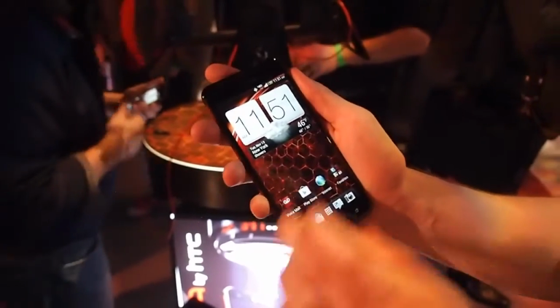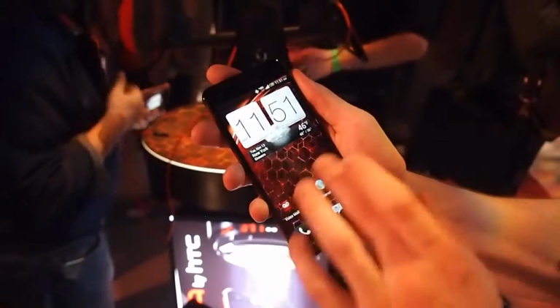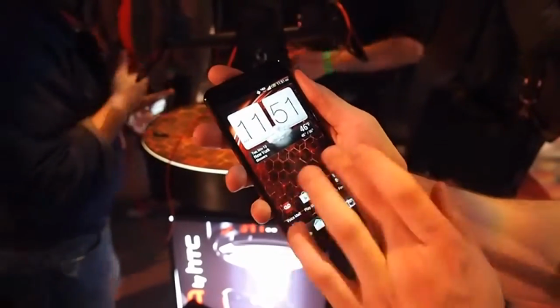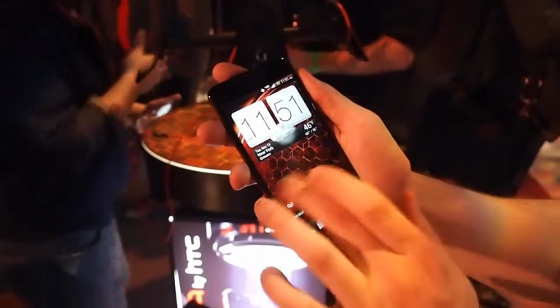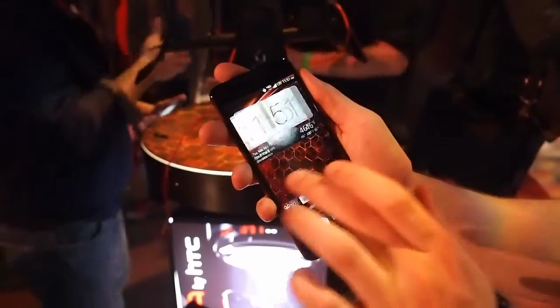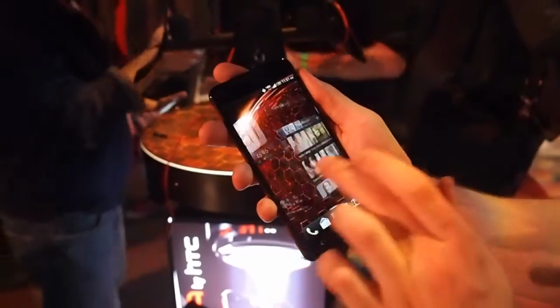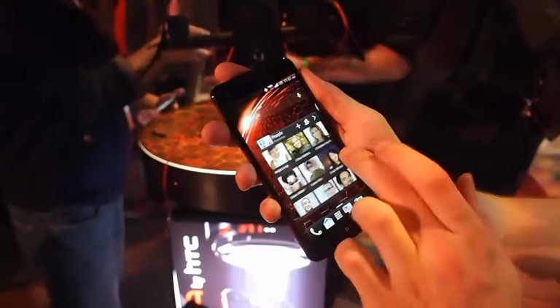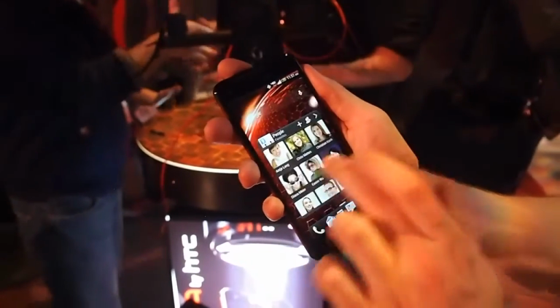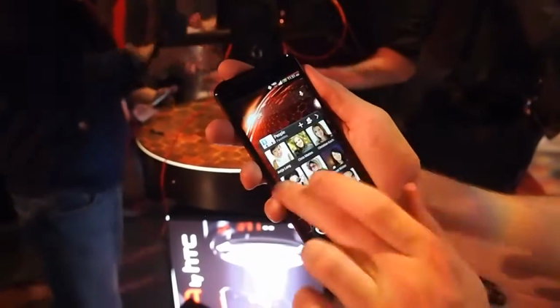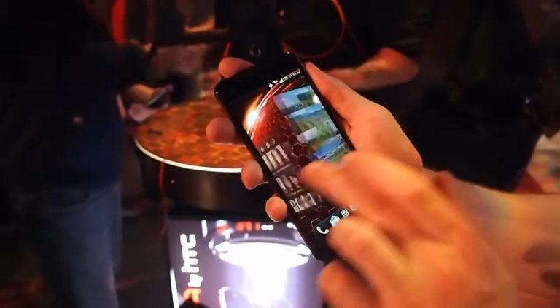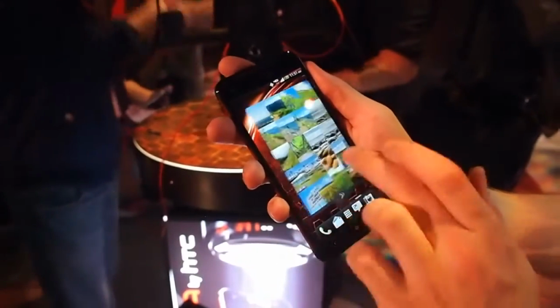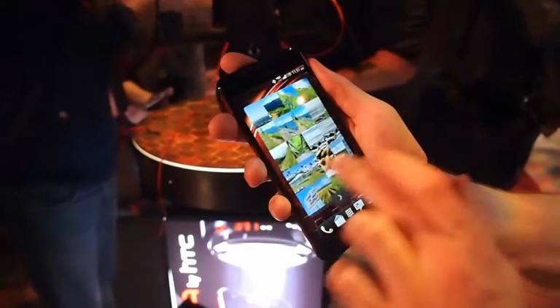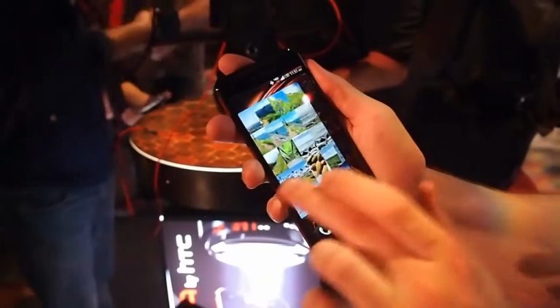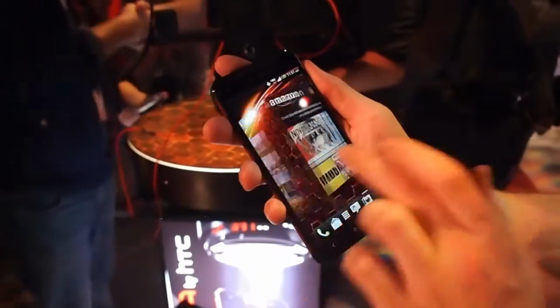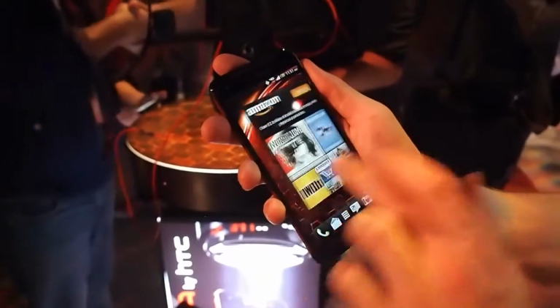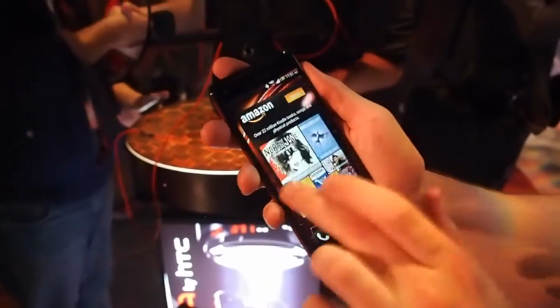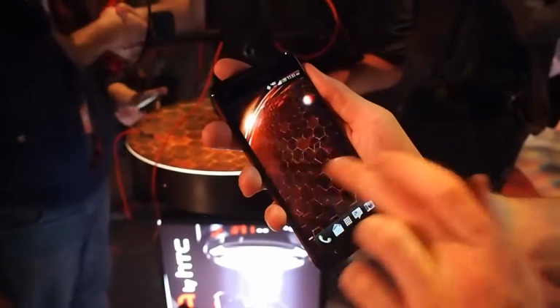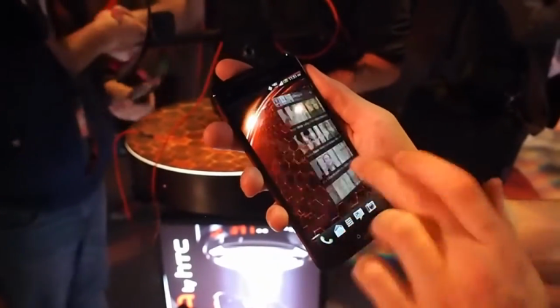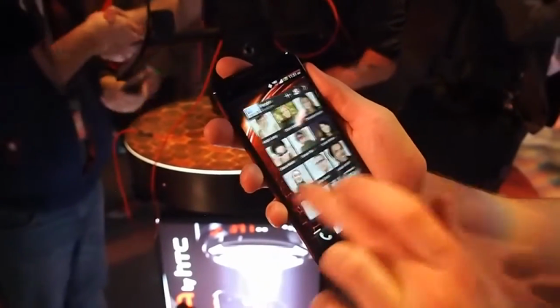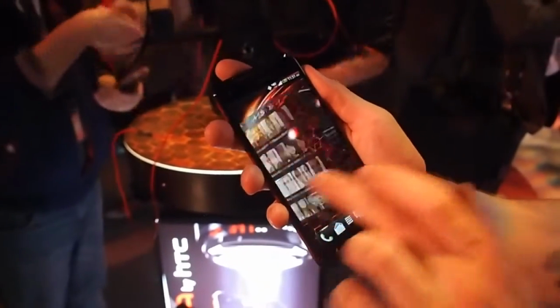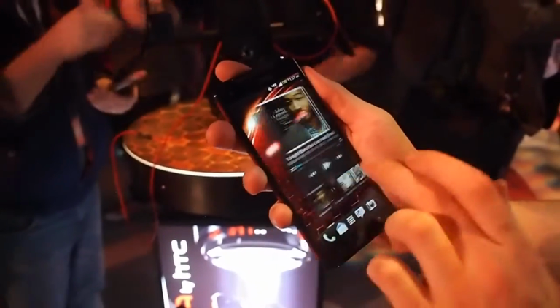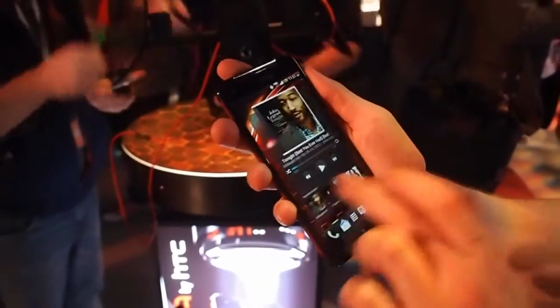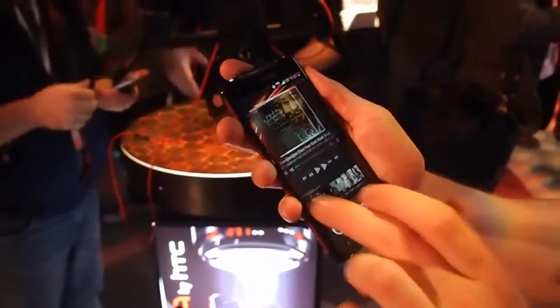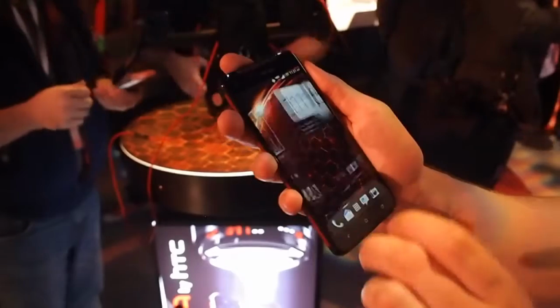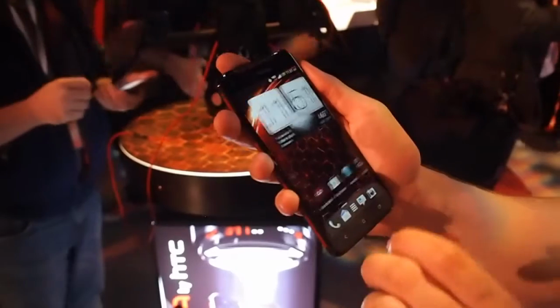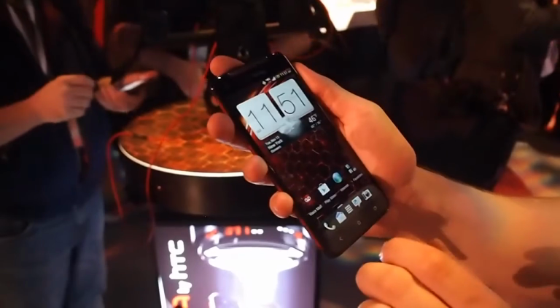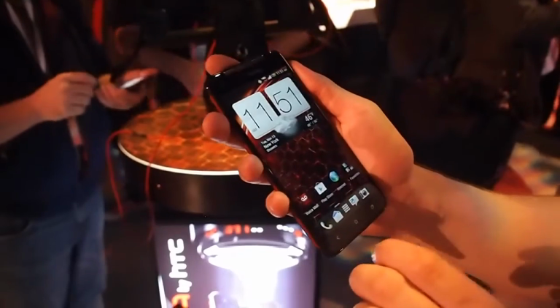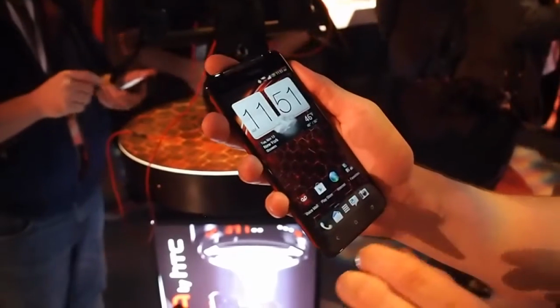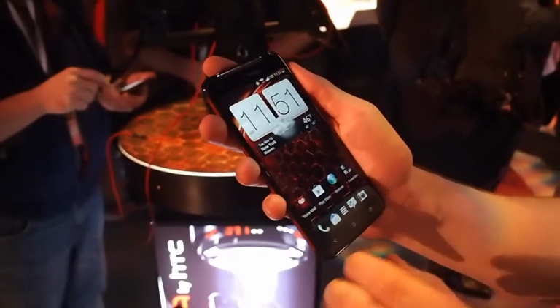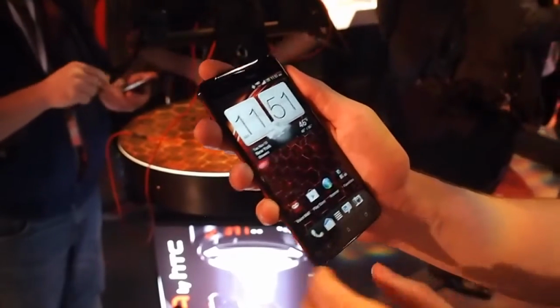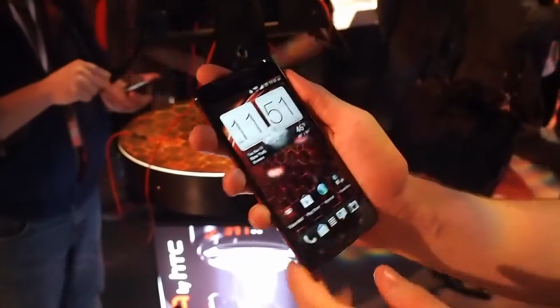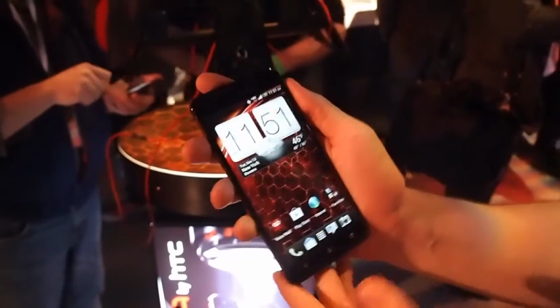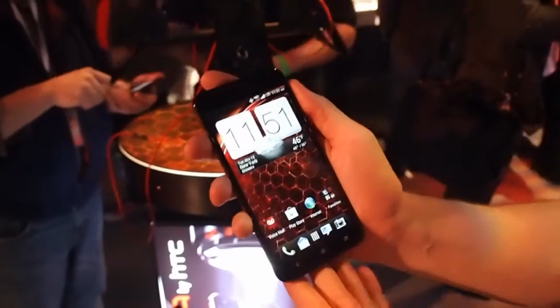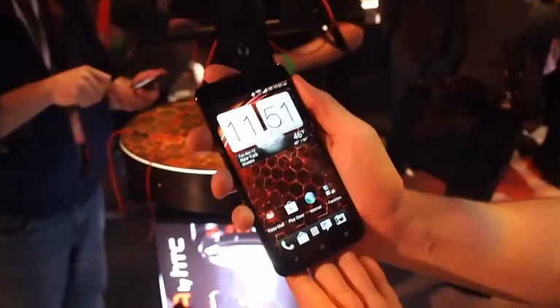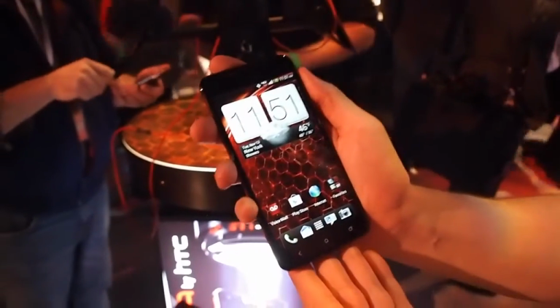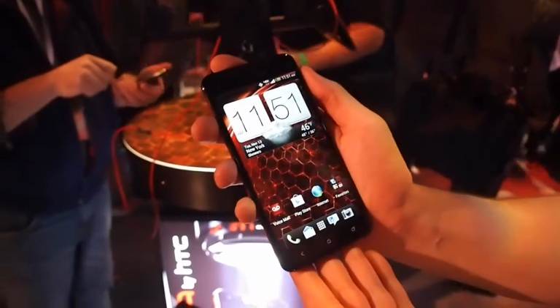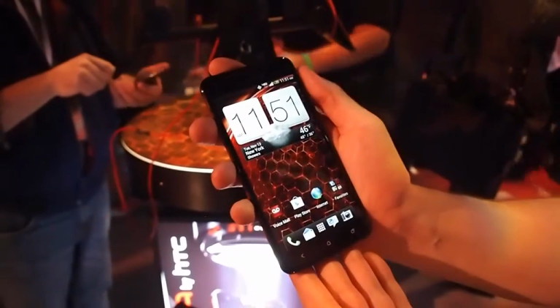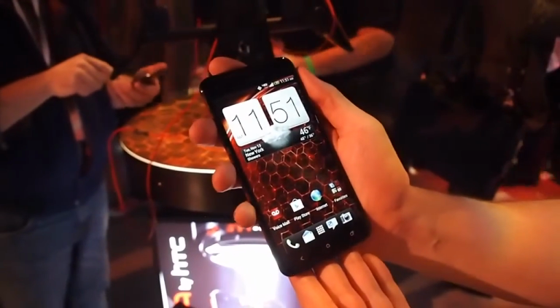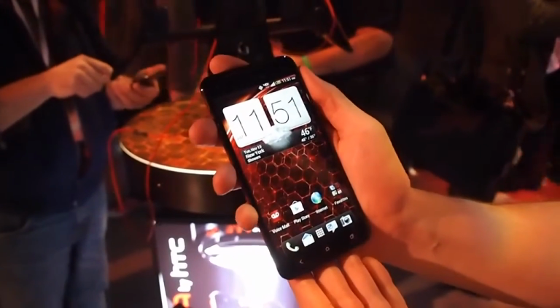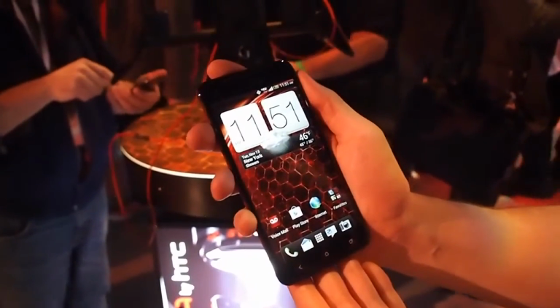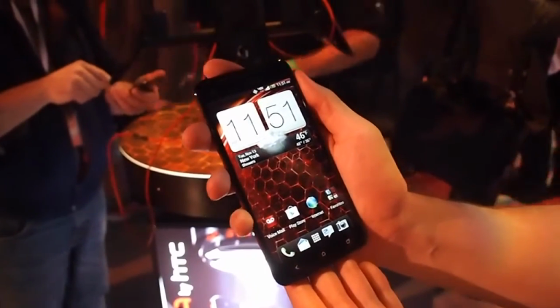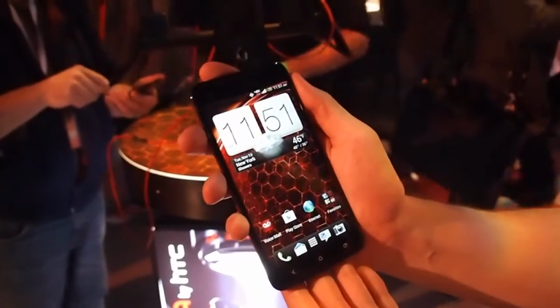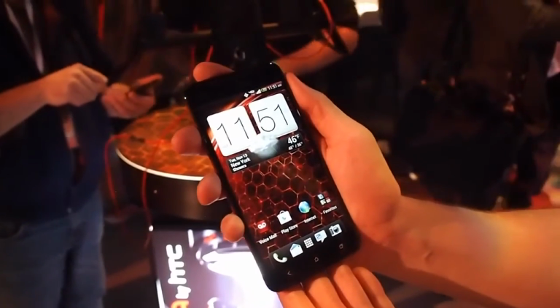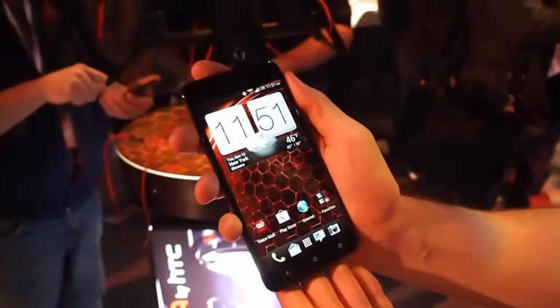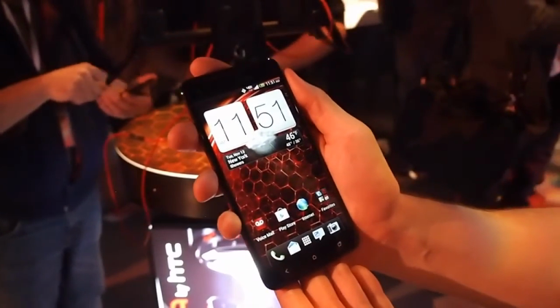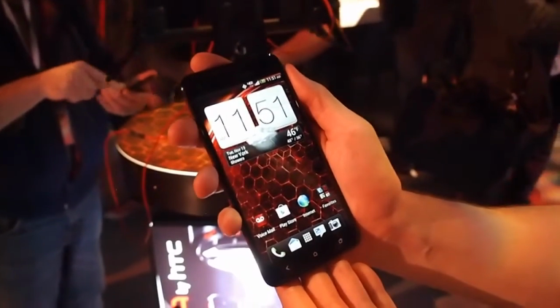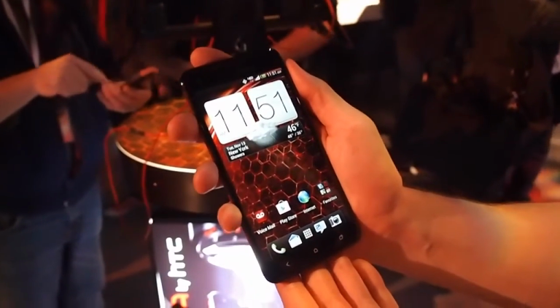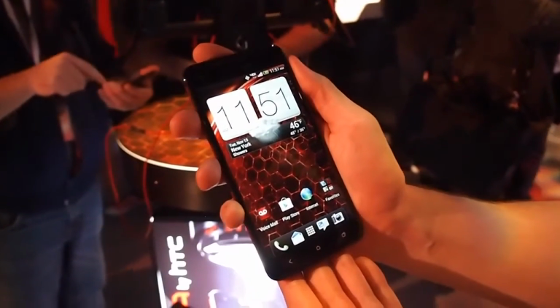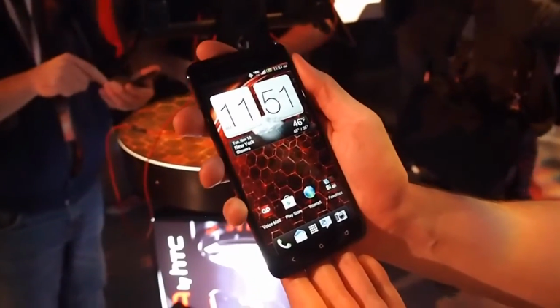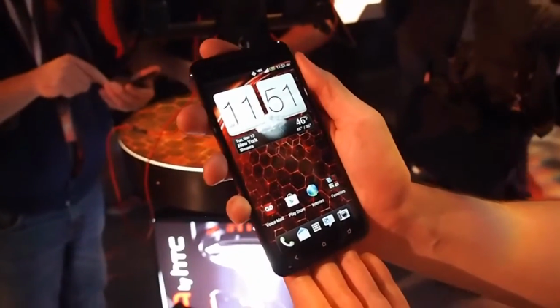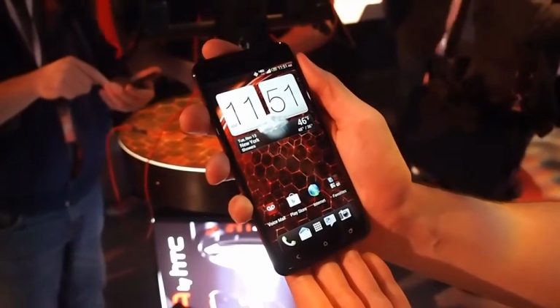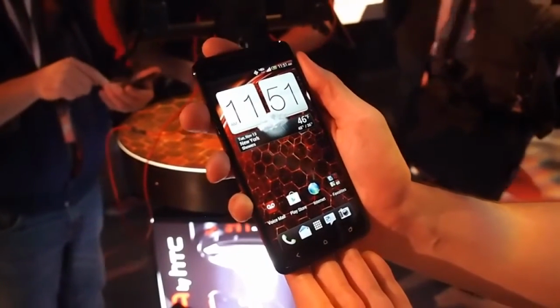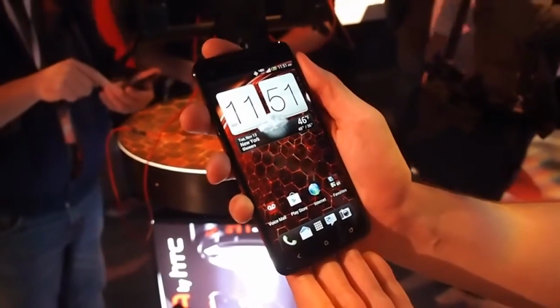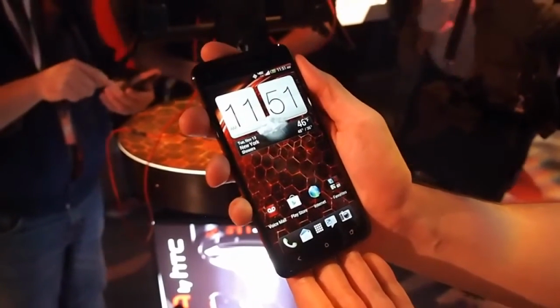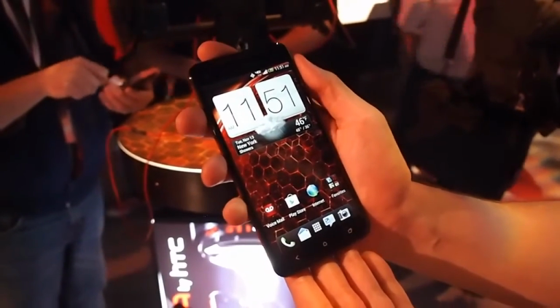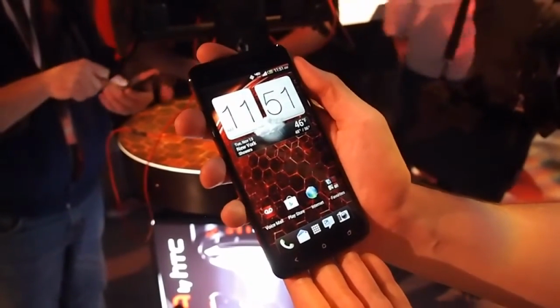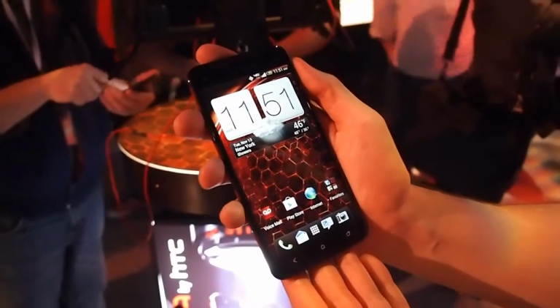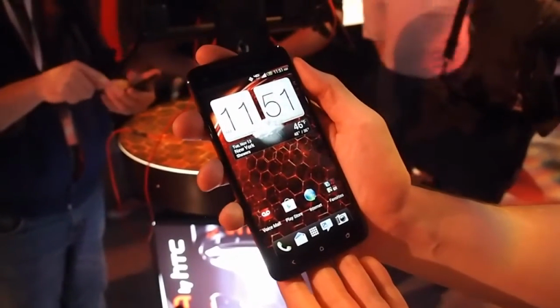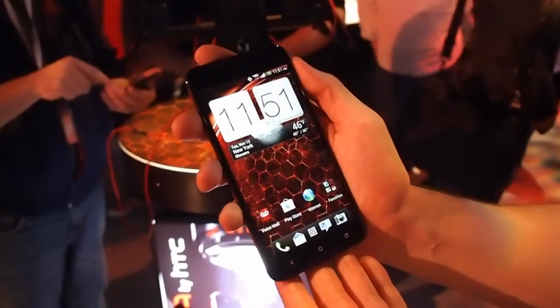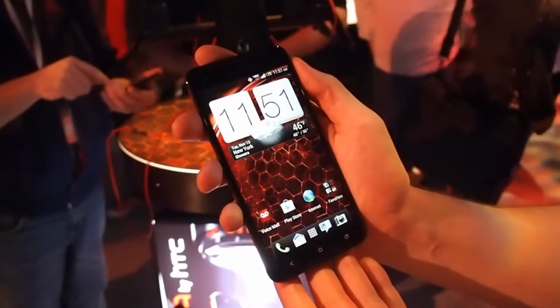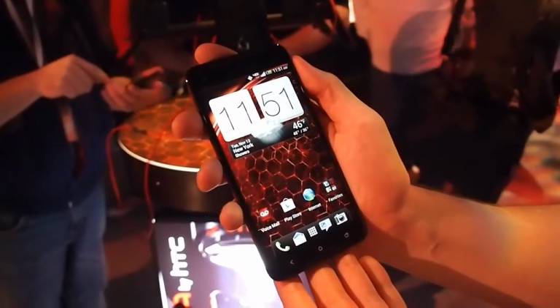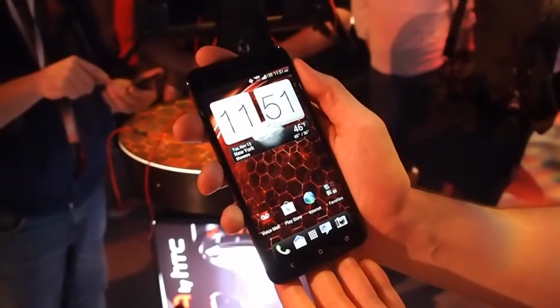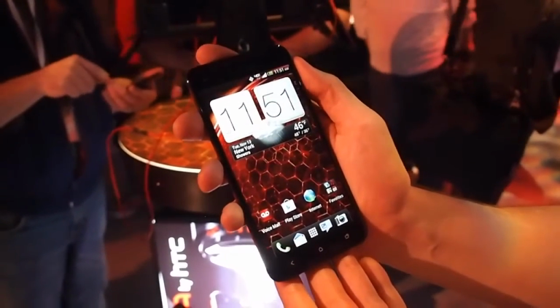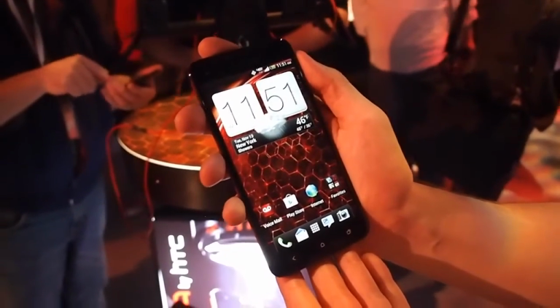The screen is amazing — very nice screen. This is the HTC Droid DNA.